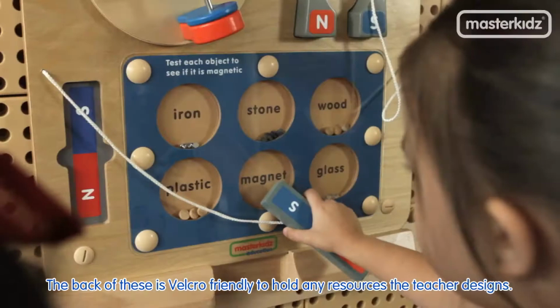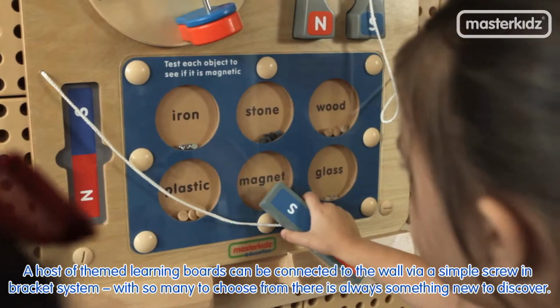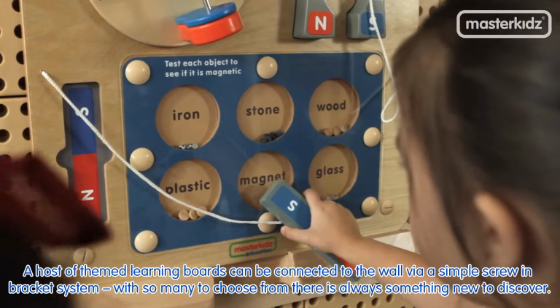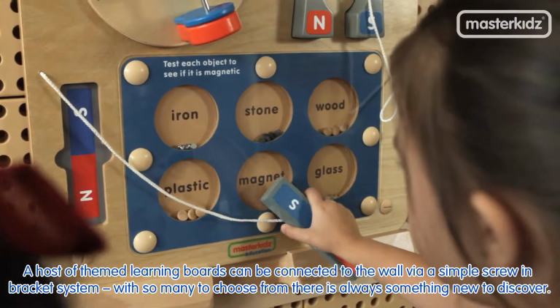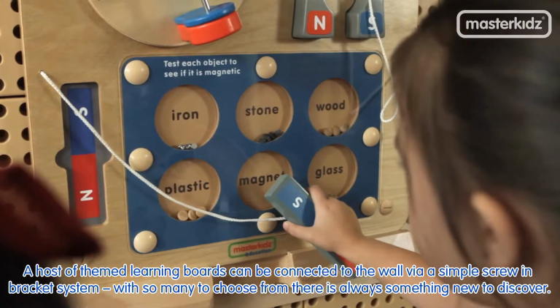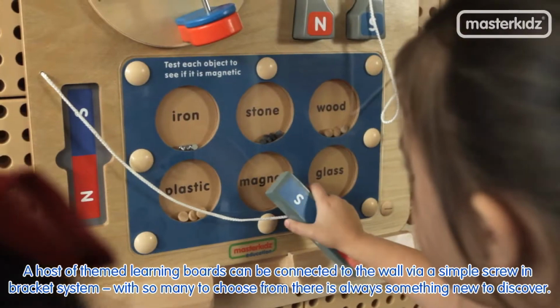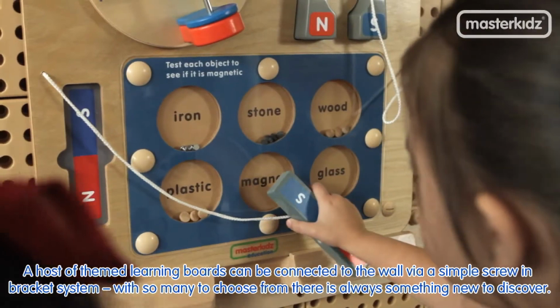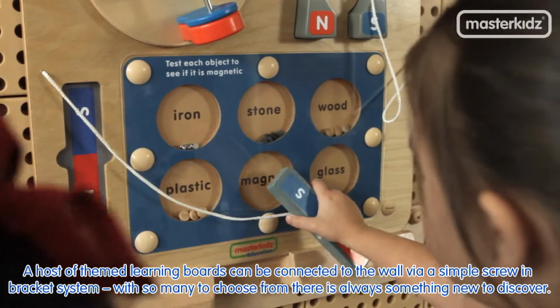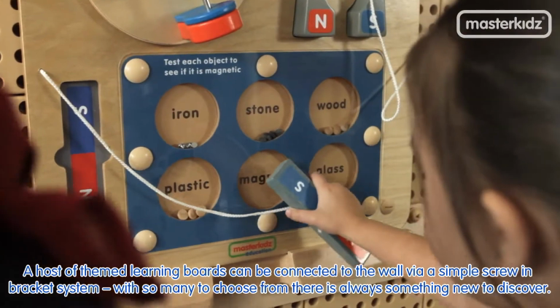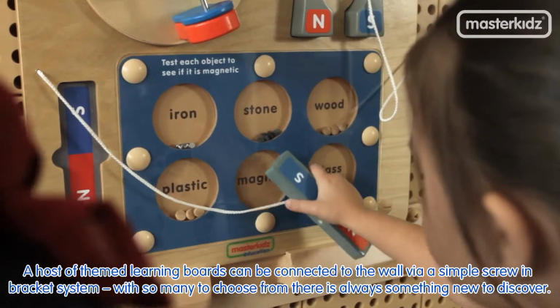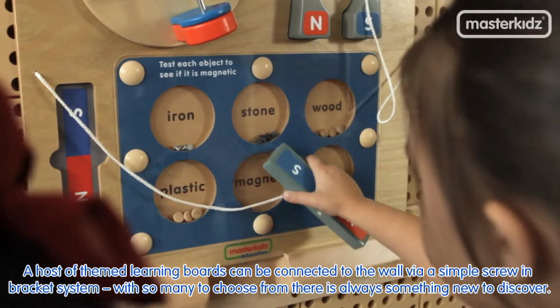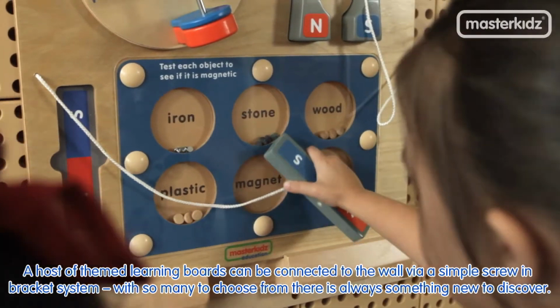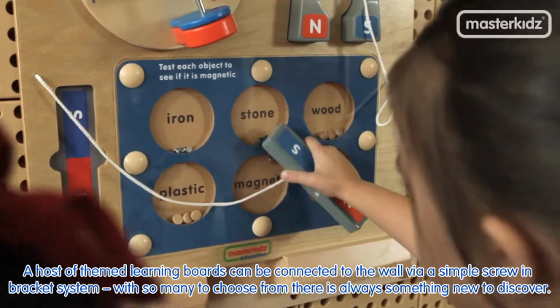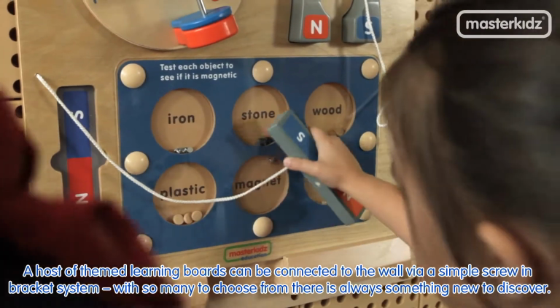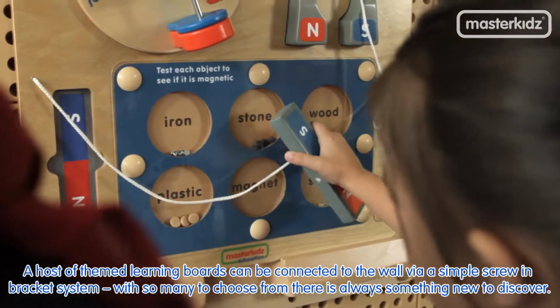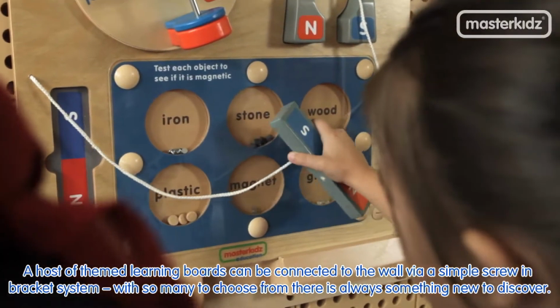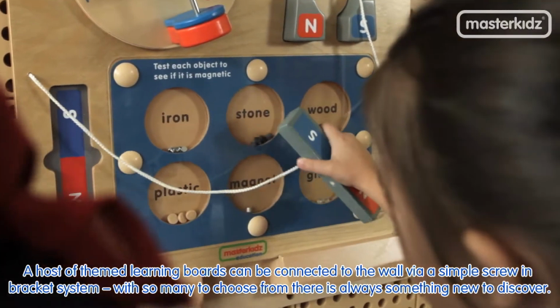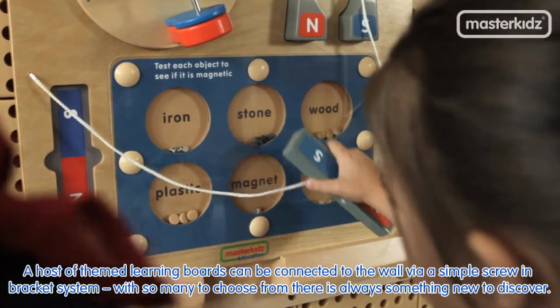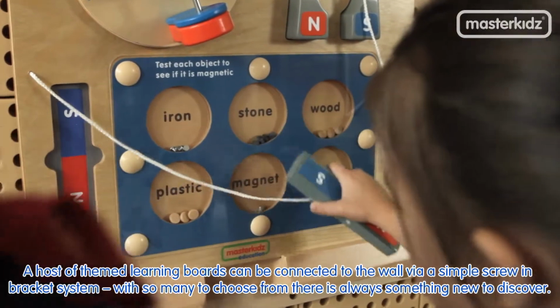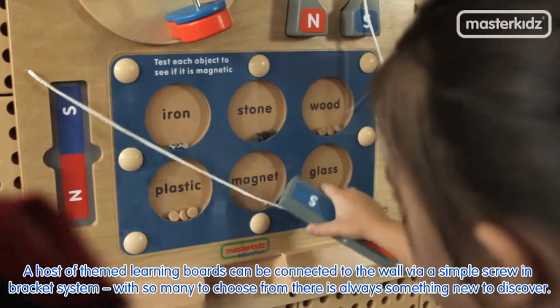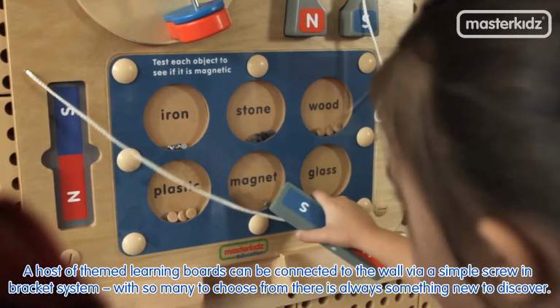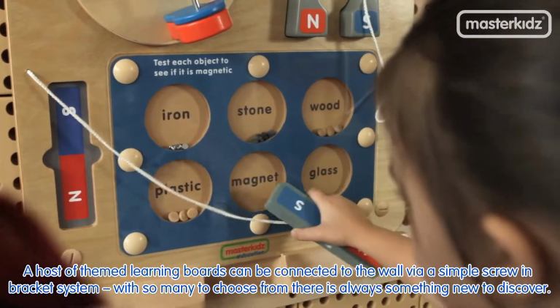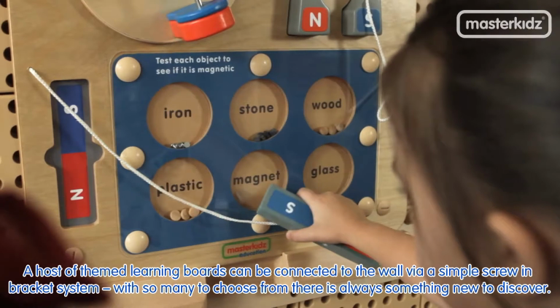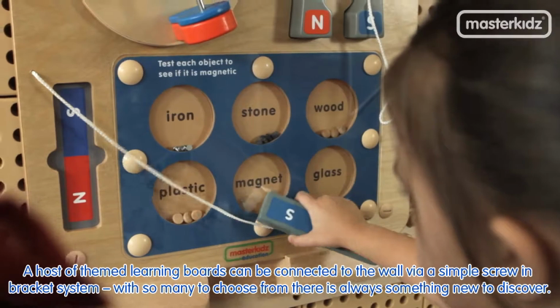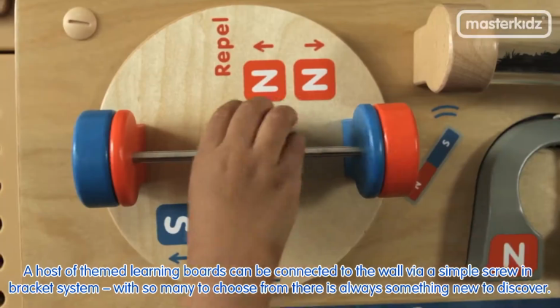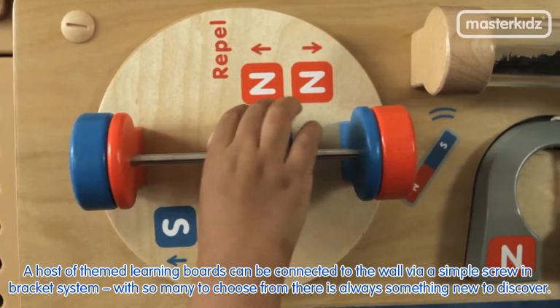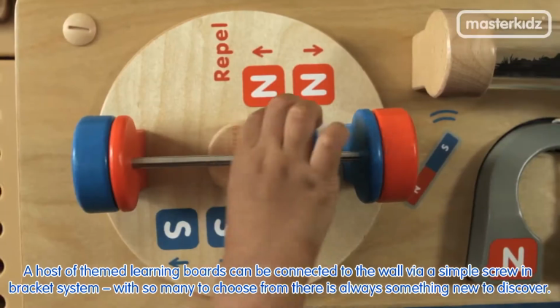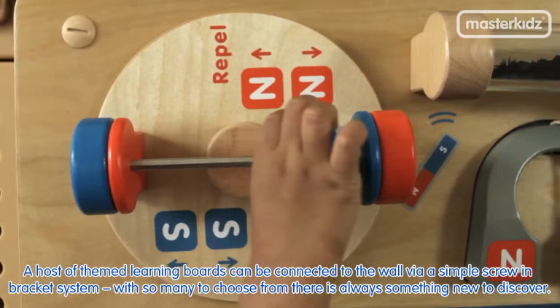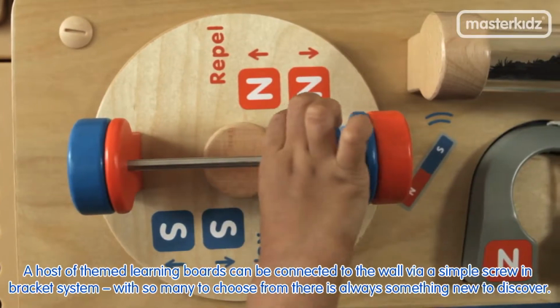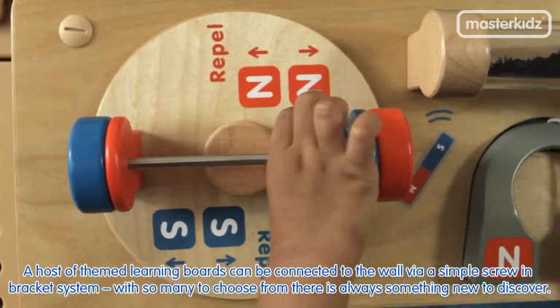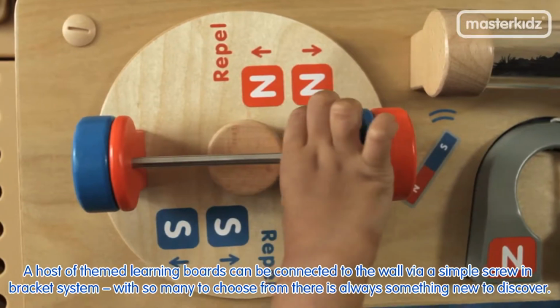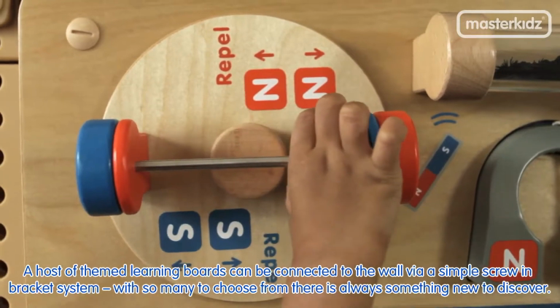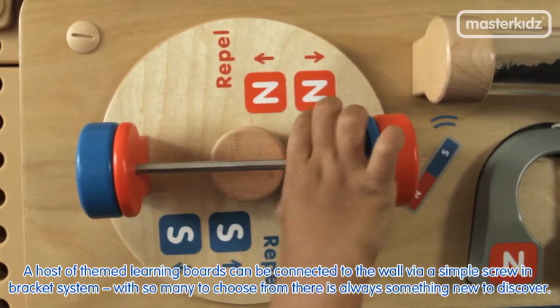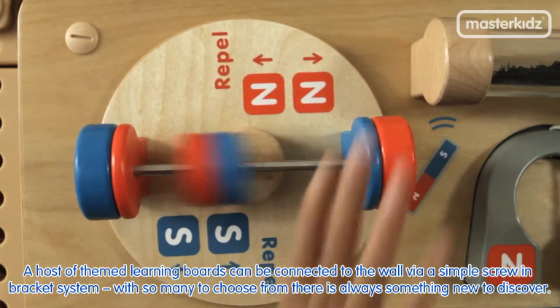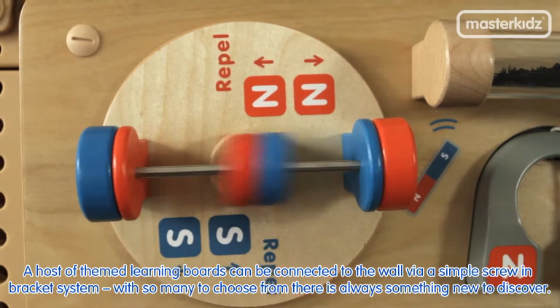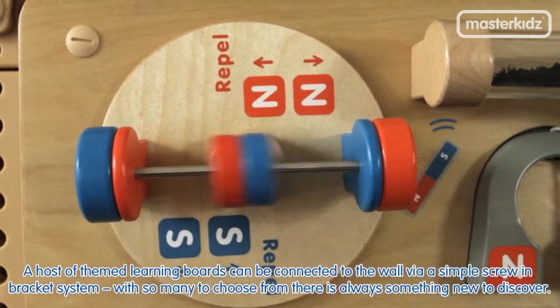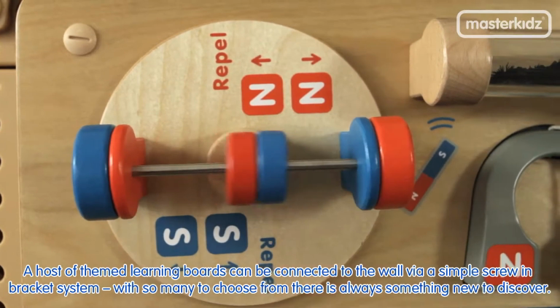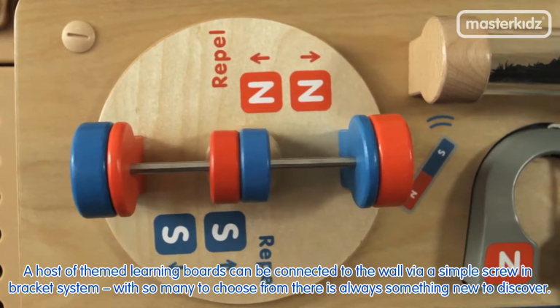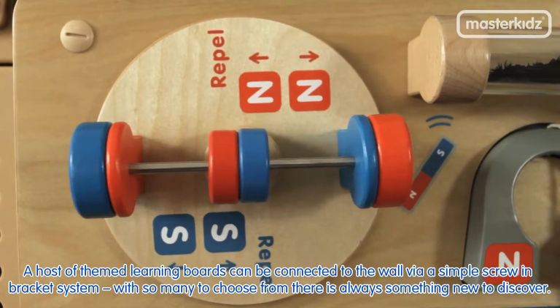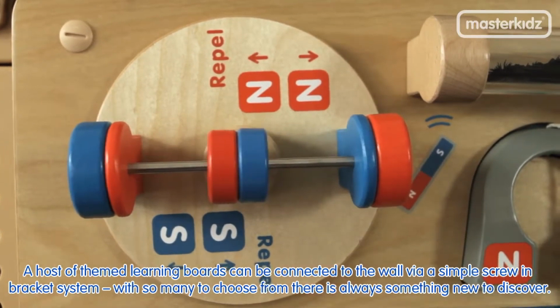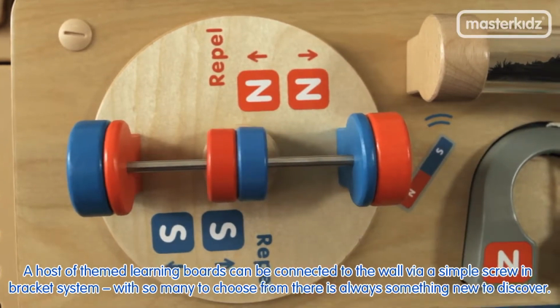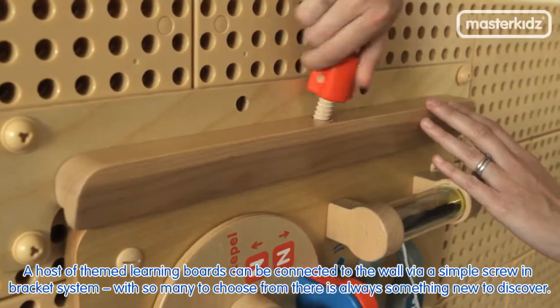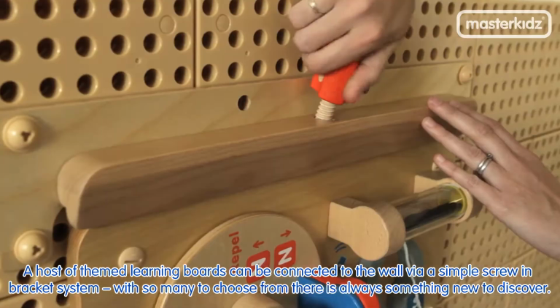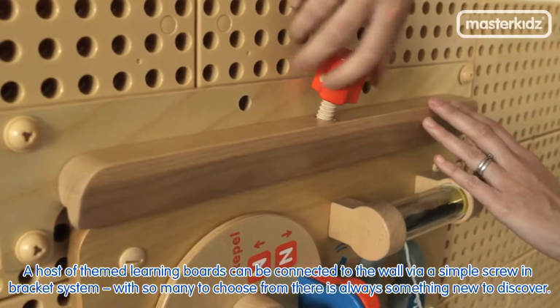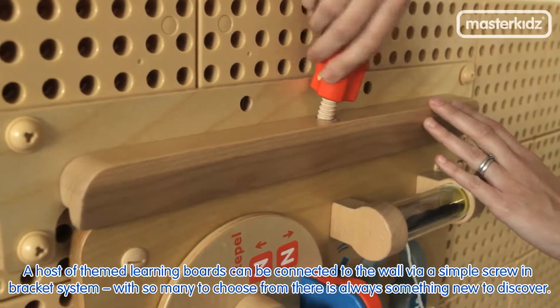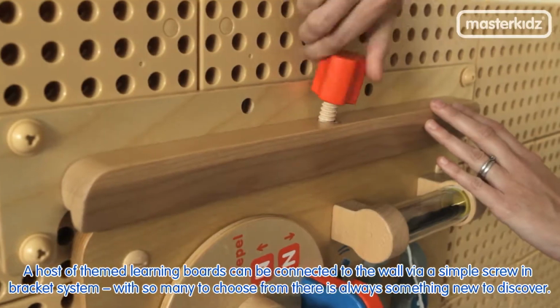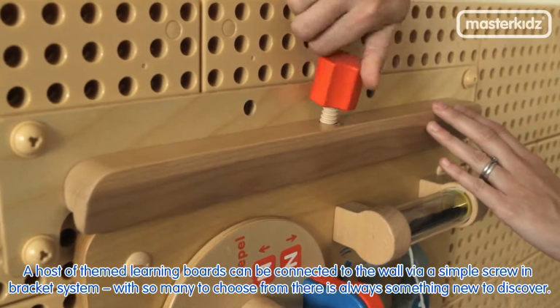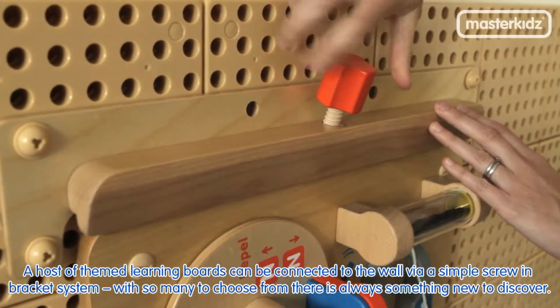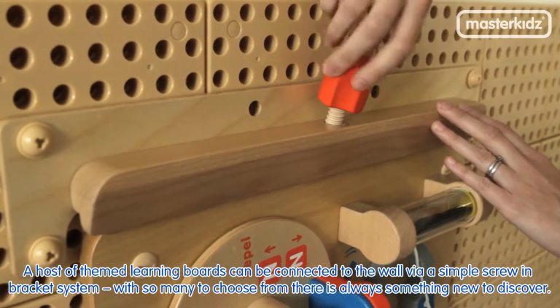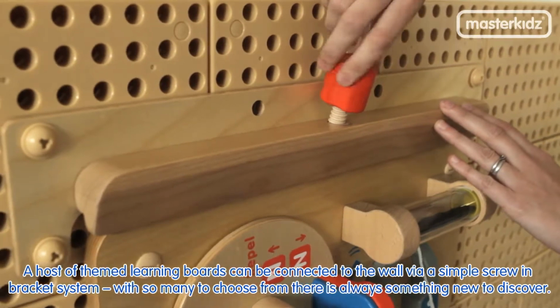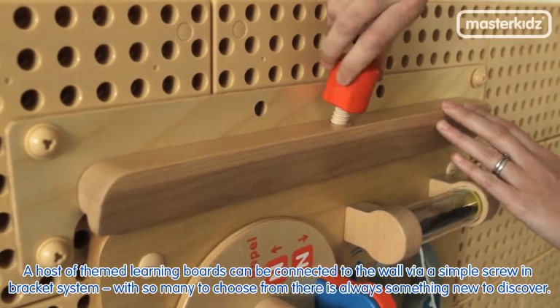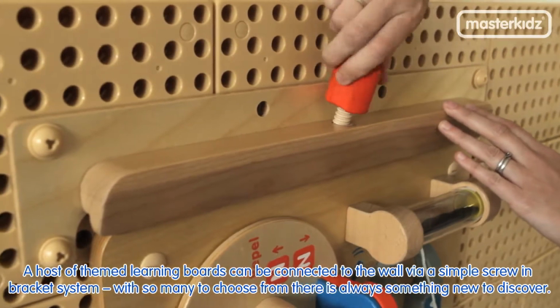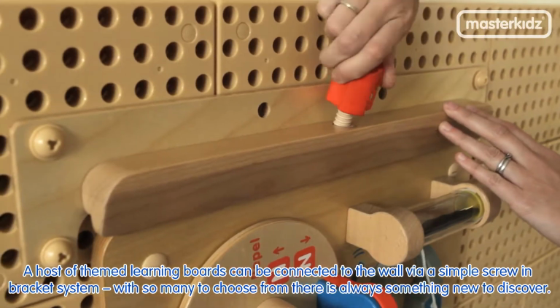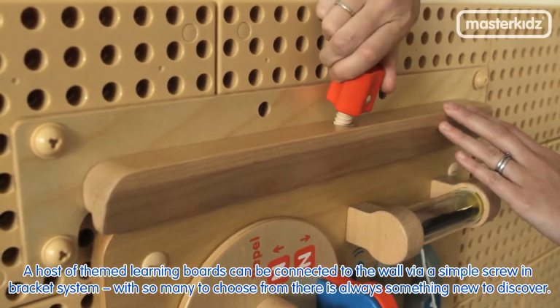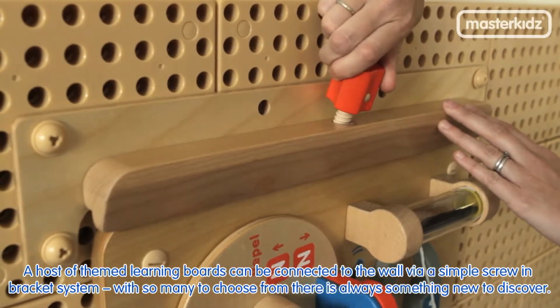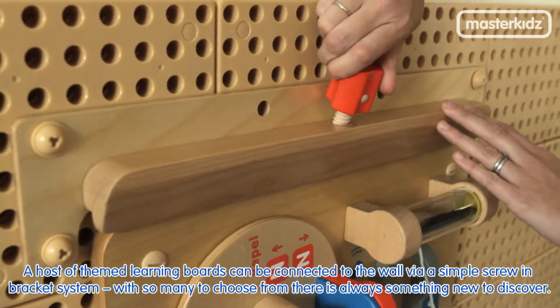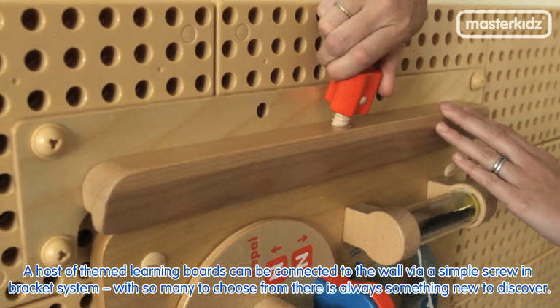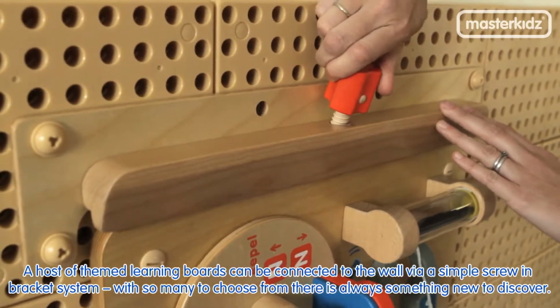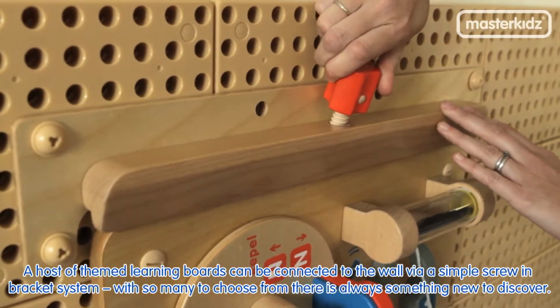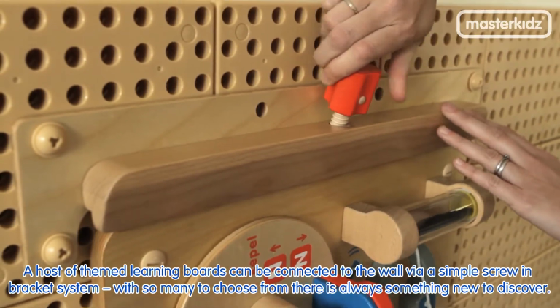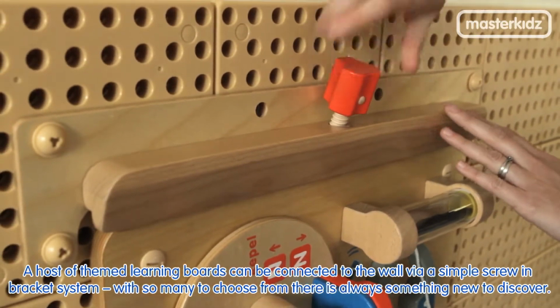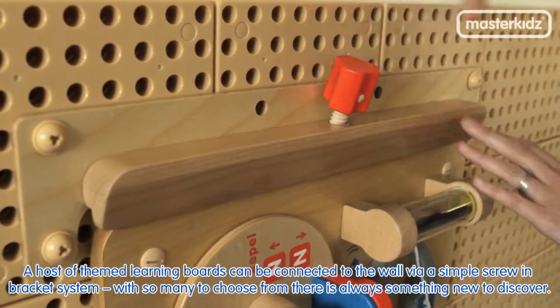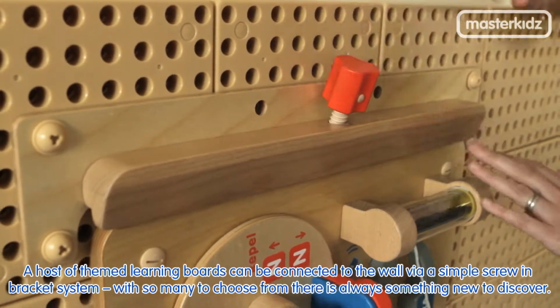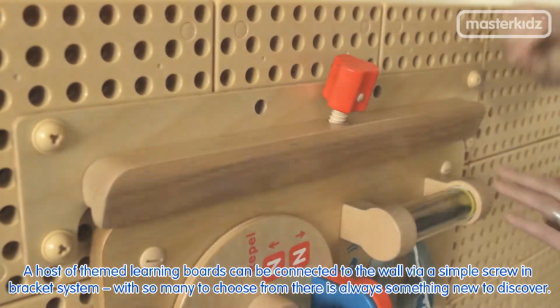A host of themed learning boards can be connected to the wall via a simple screw-in bracket system. With so many to choose from, there is always something new to discover.